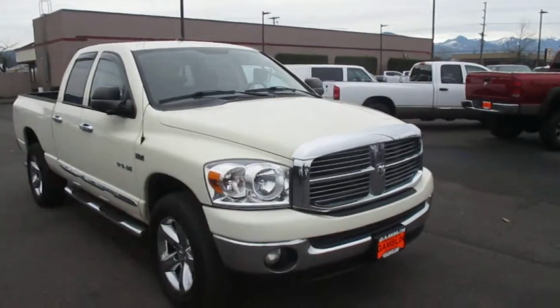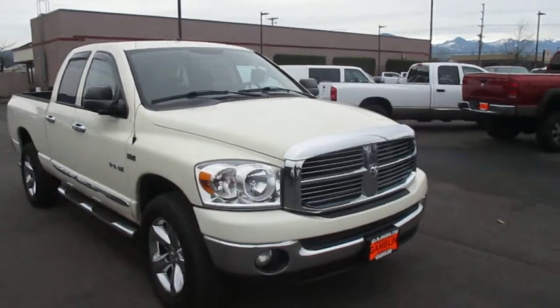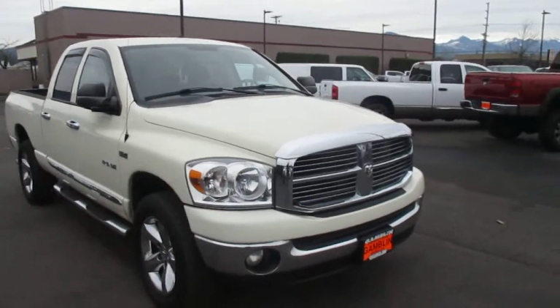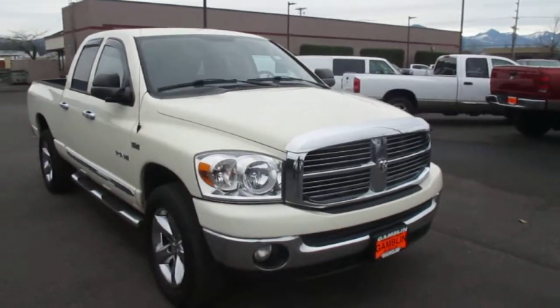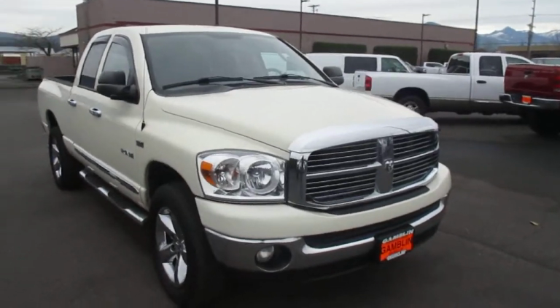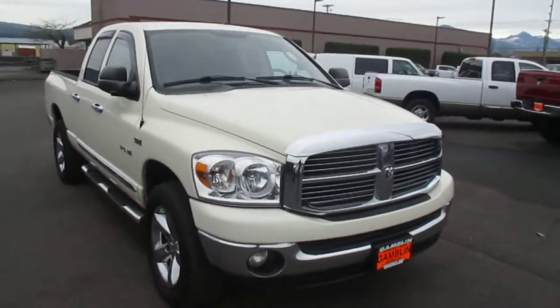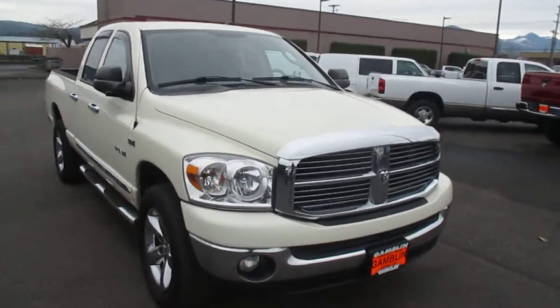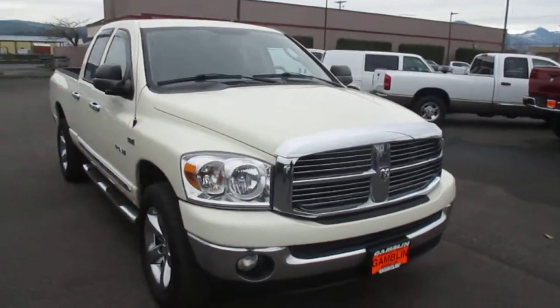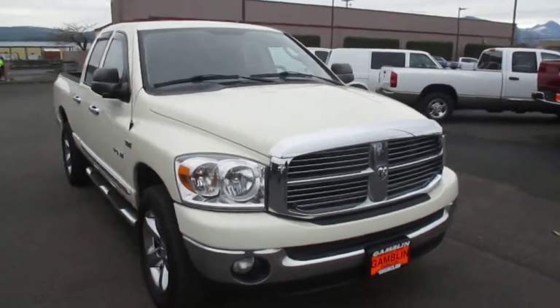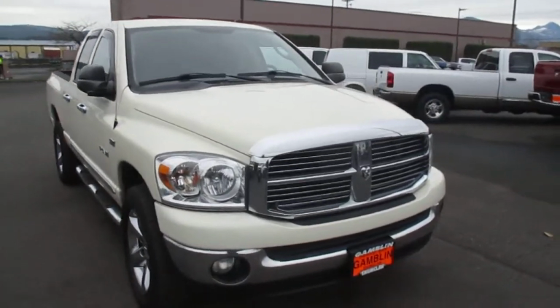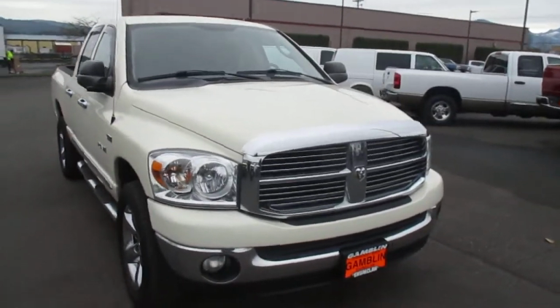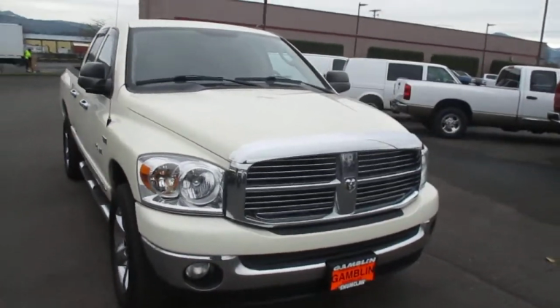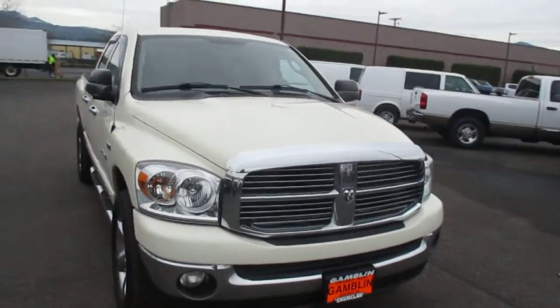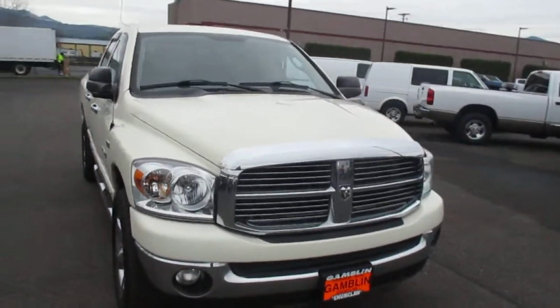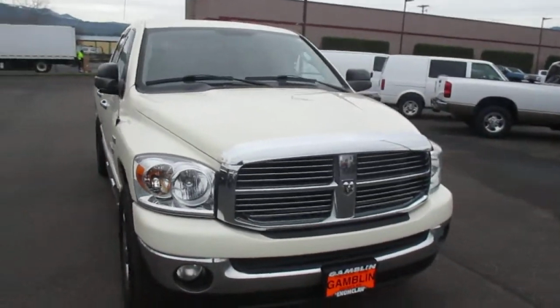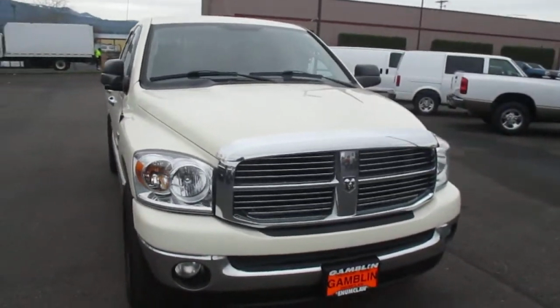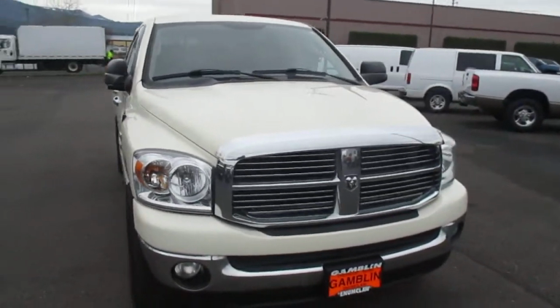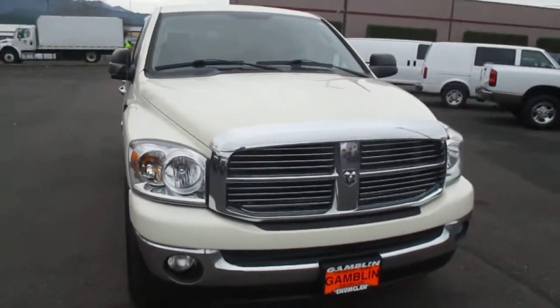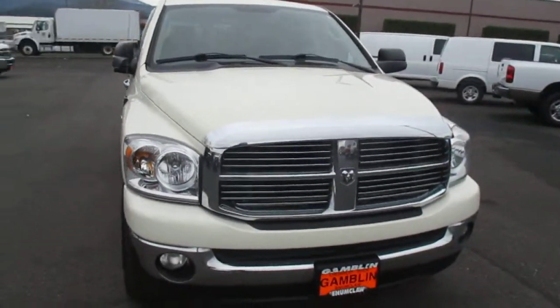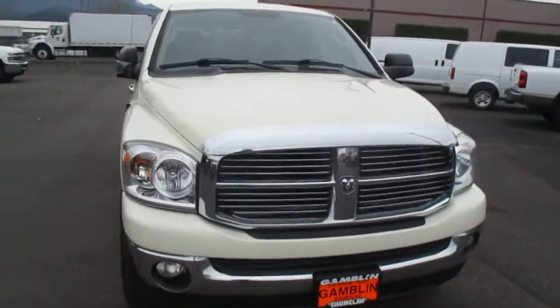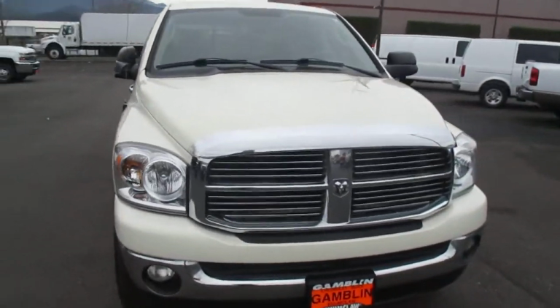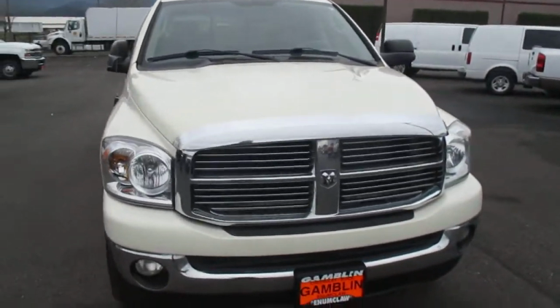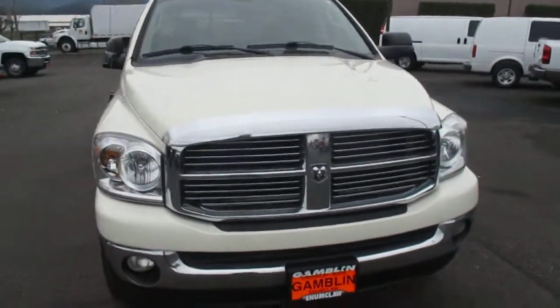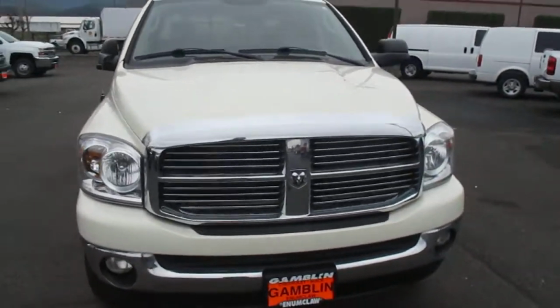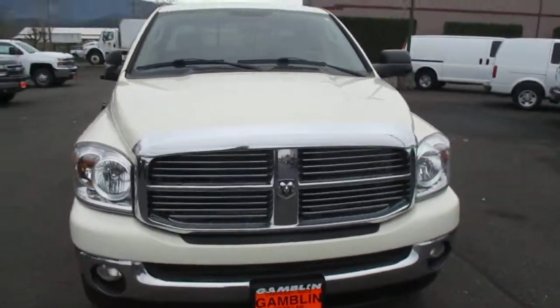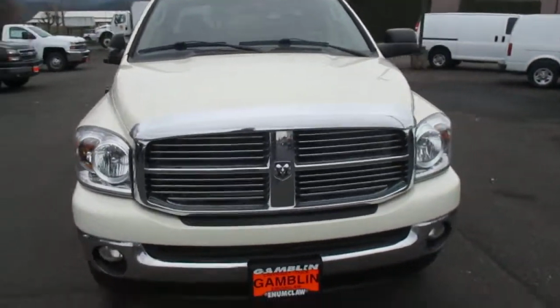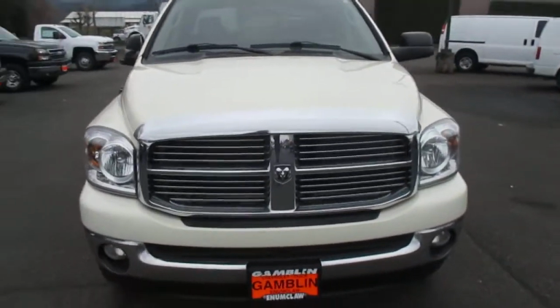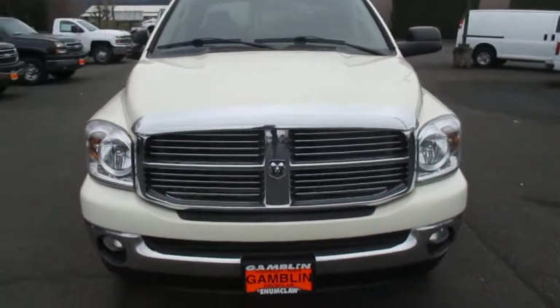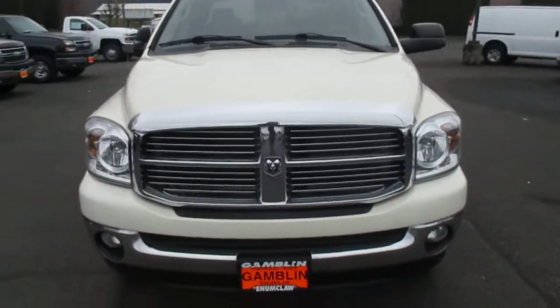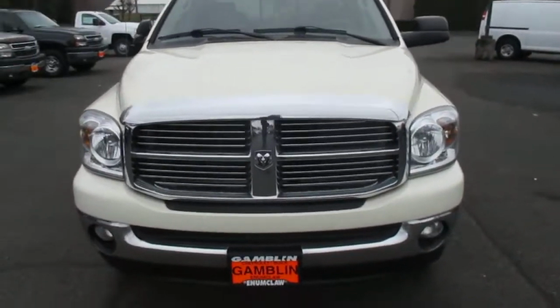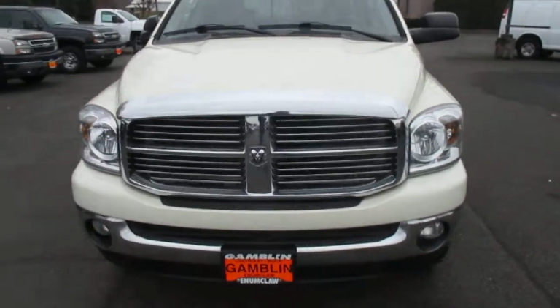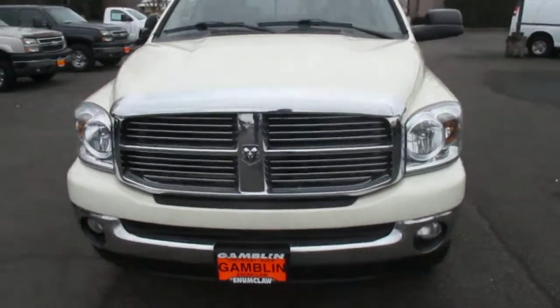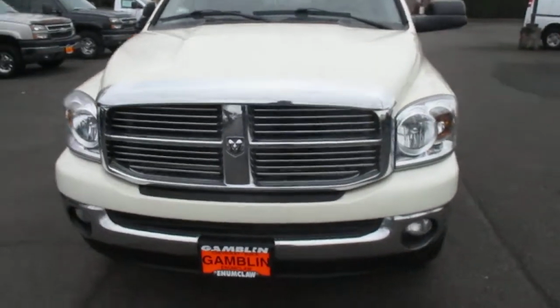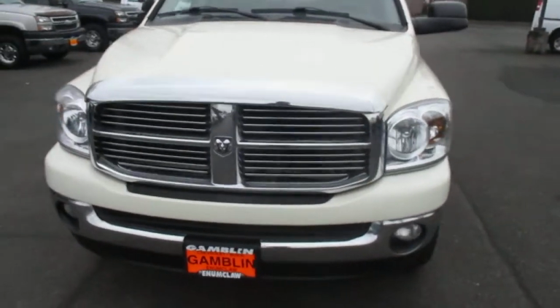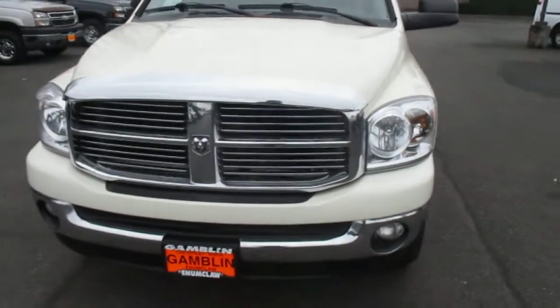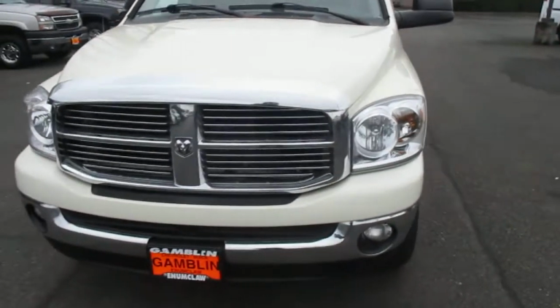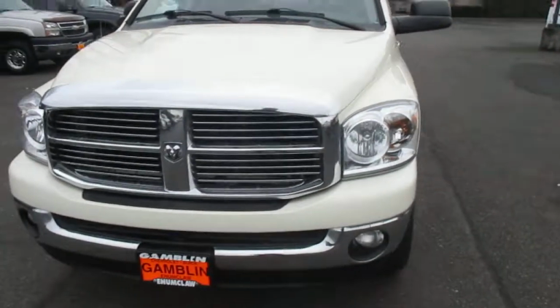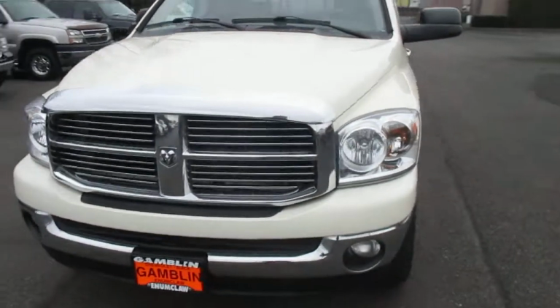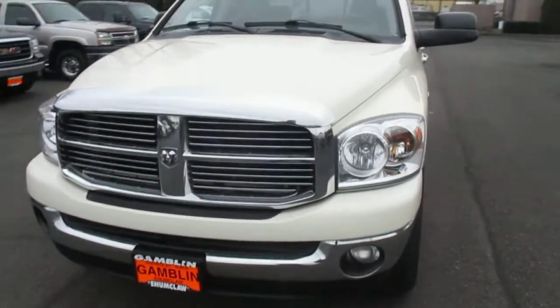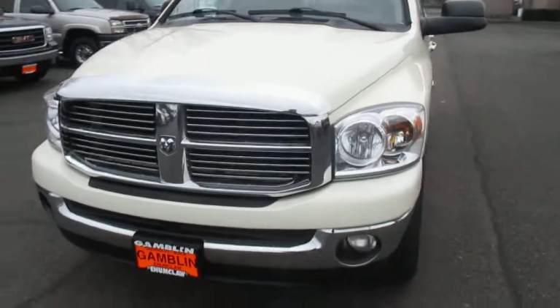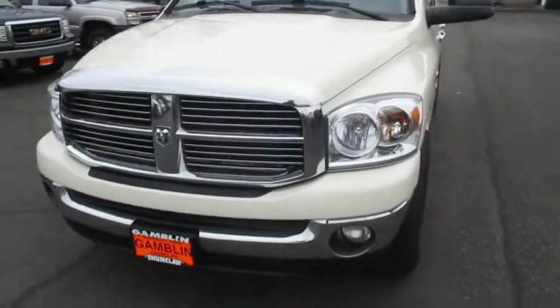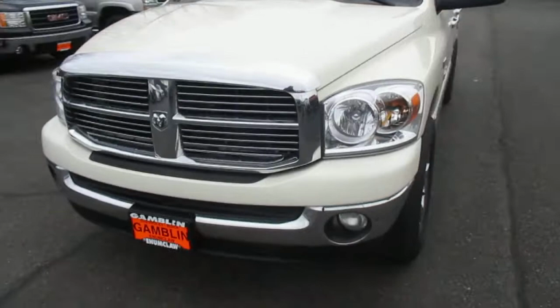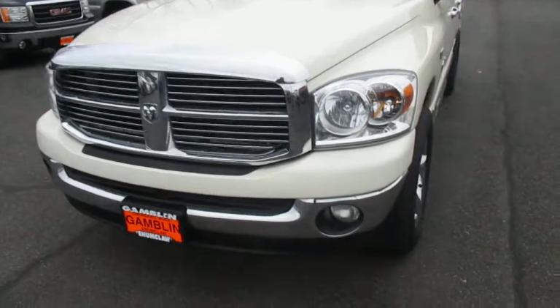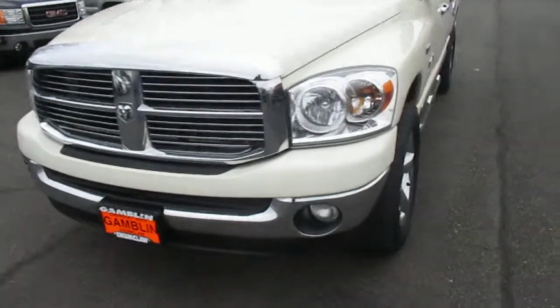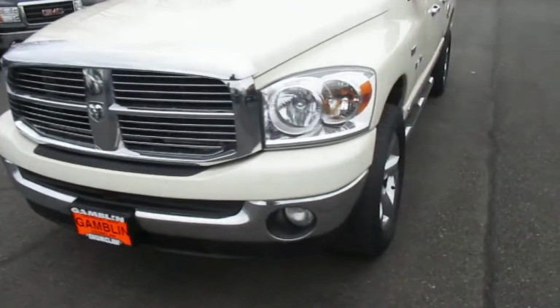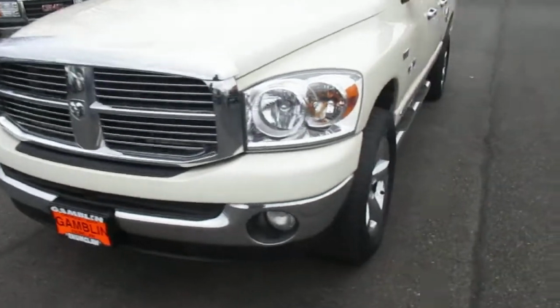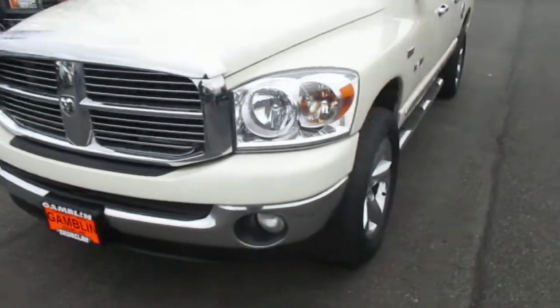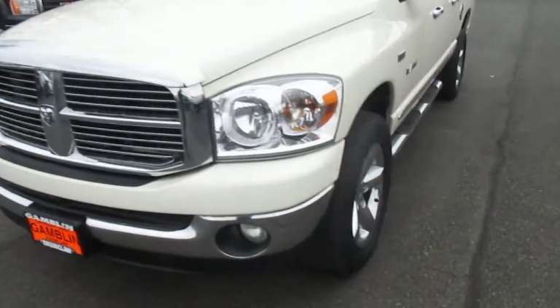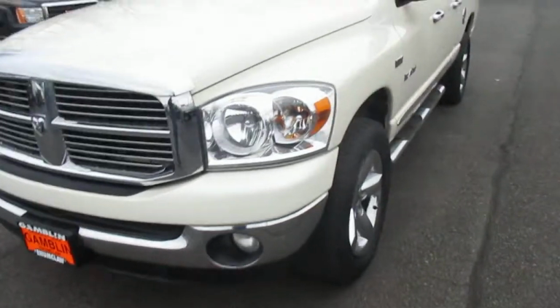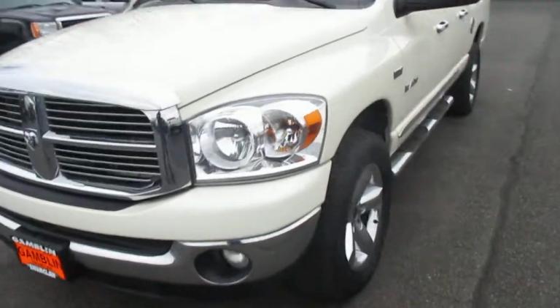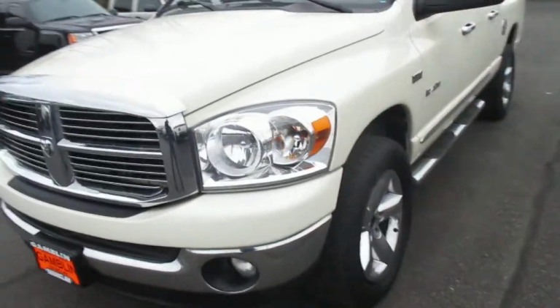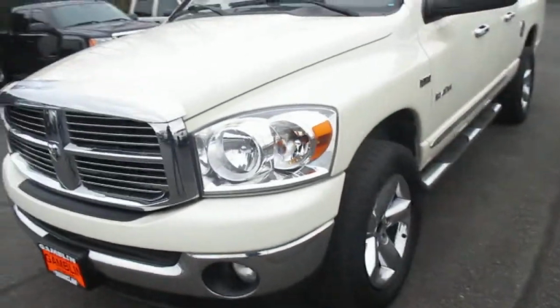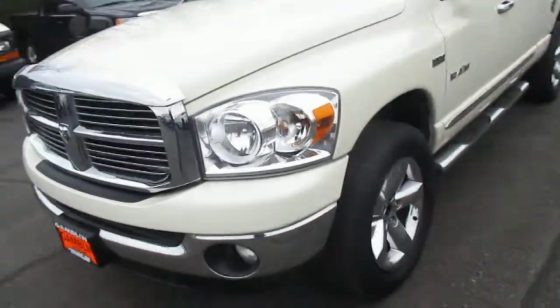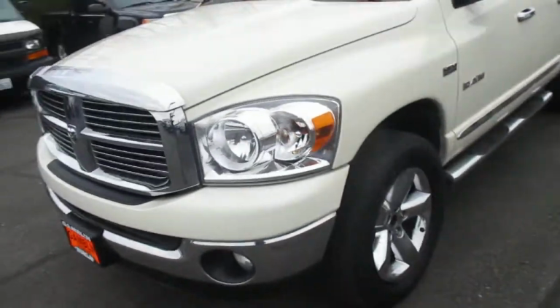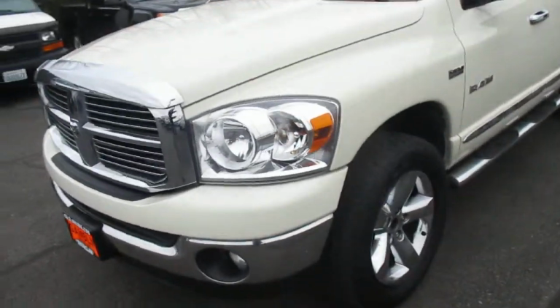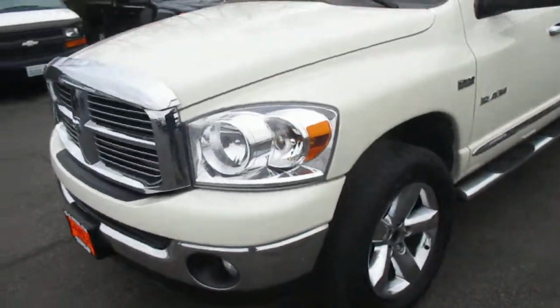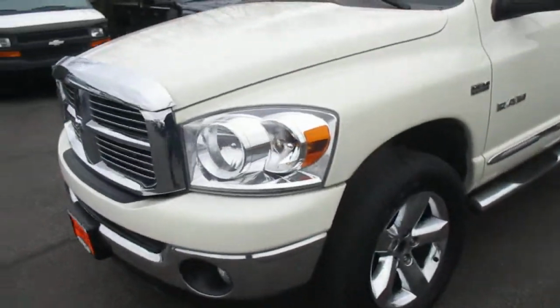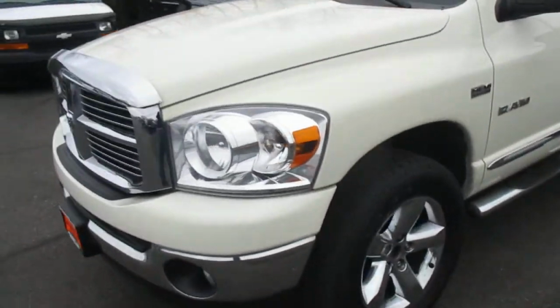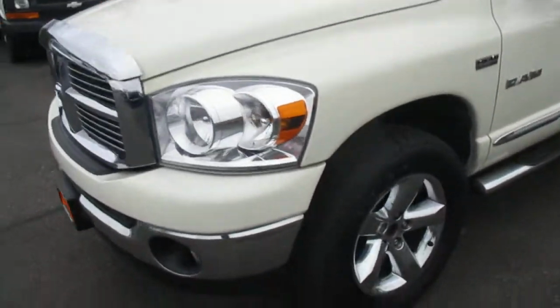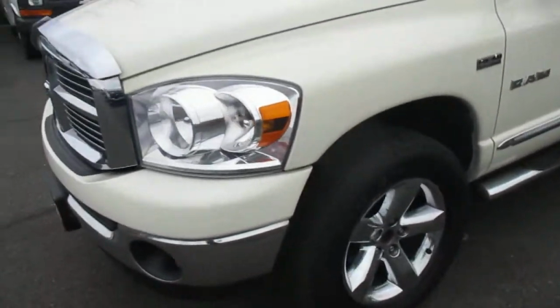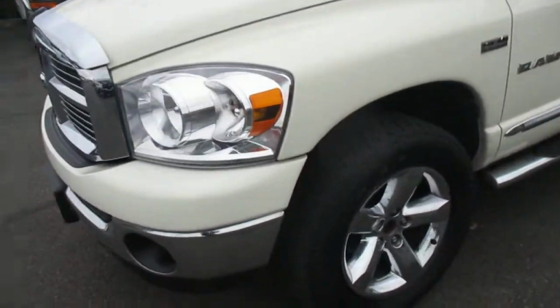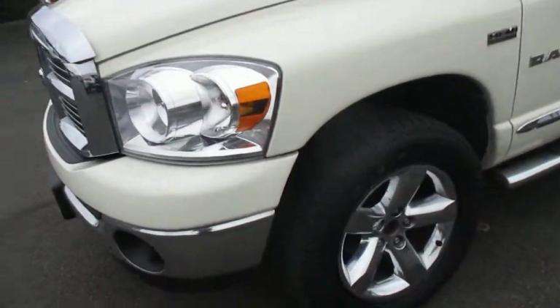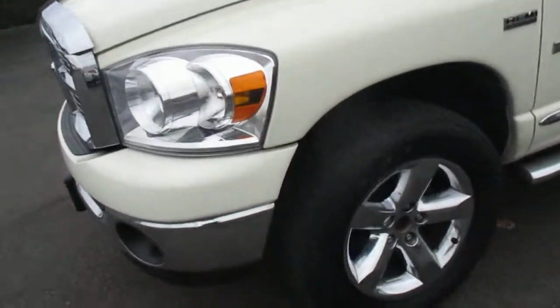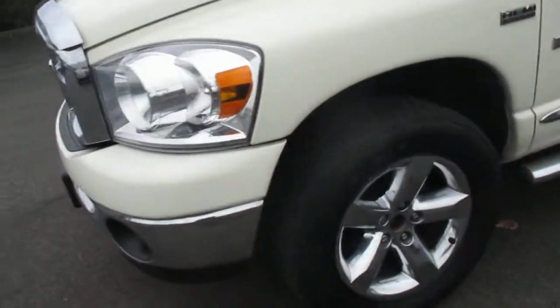Hey there folks, out here at Gamble Motors in Newclaw, Washington. Today we're showing our 2008 Dodge Ram 1500 SLT.